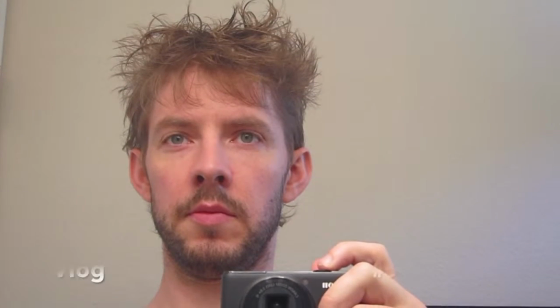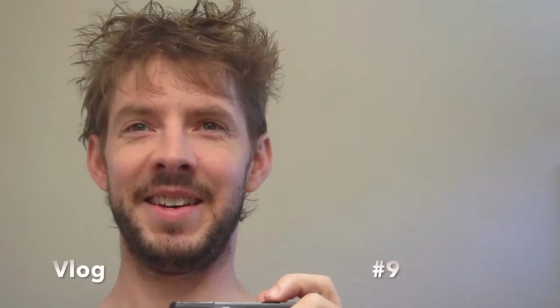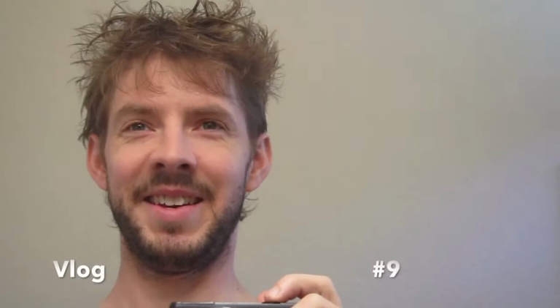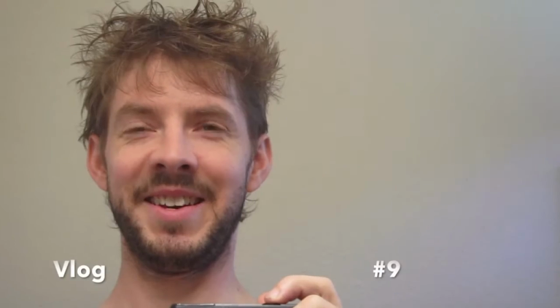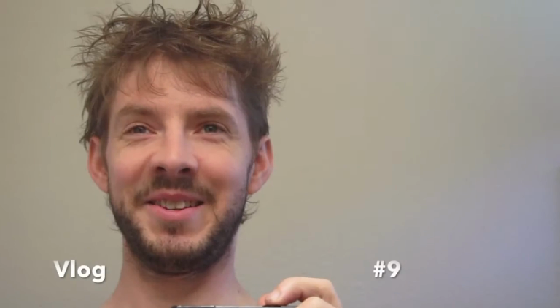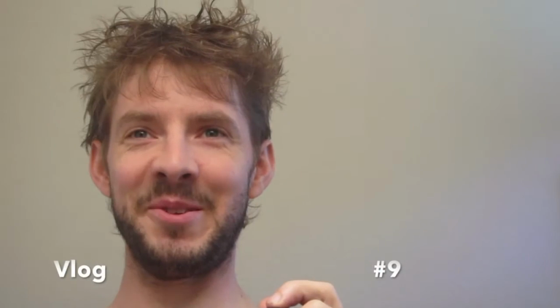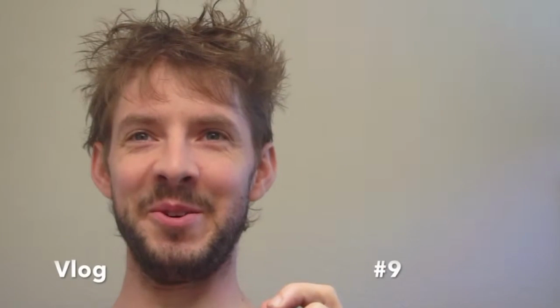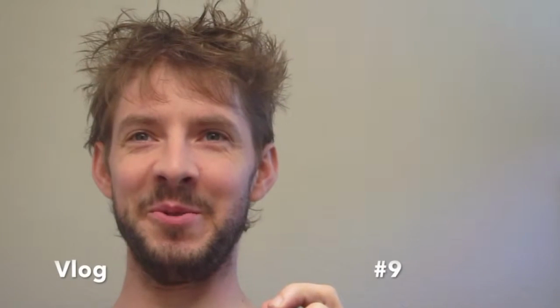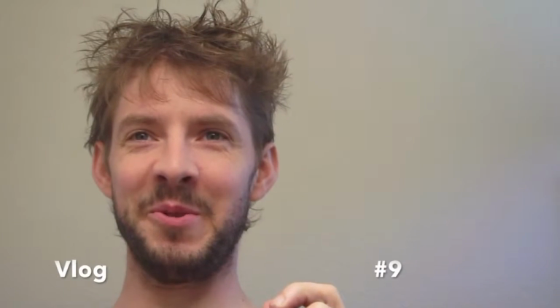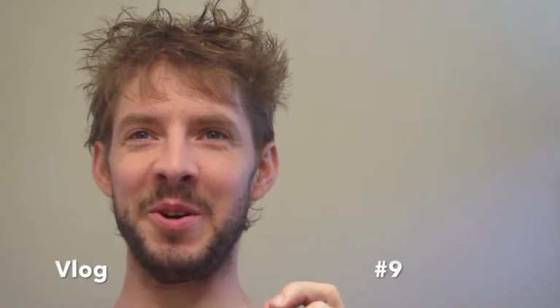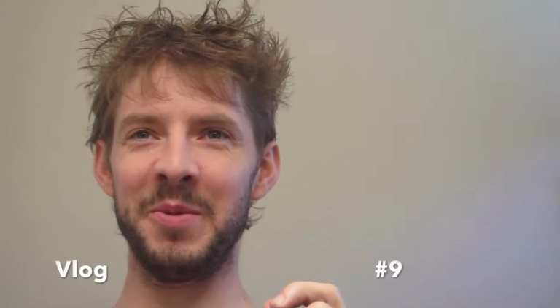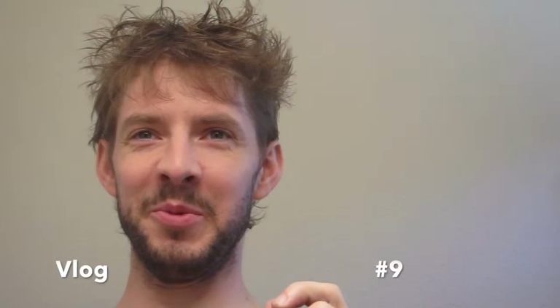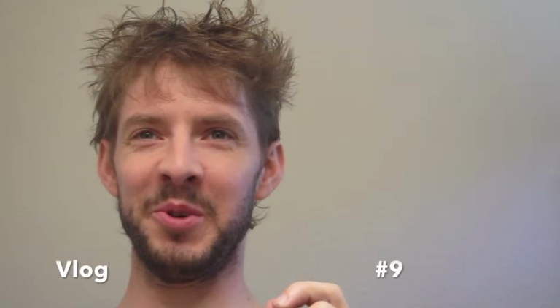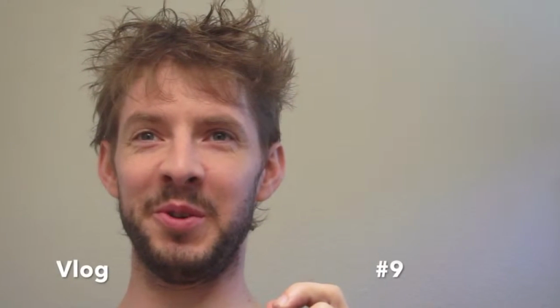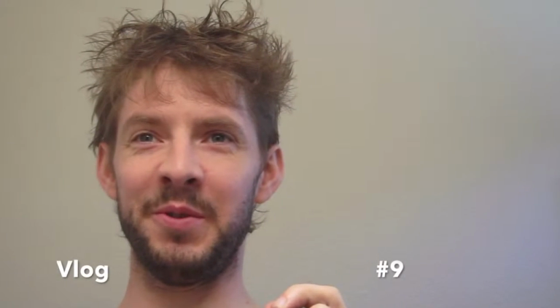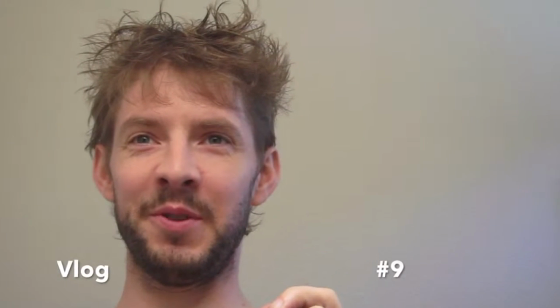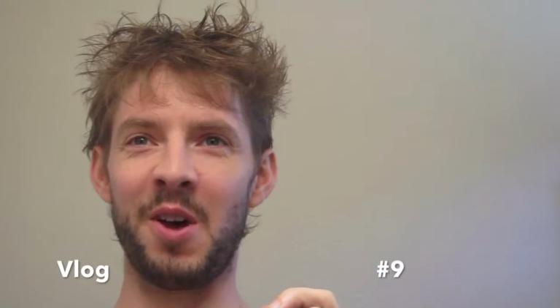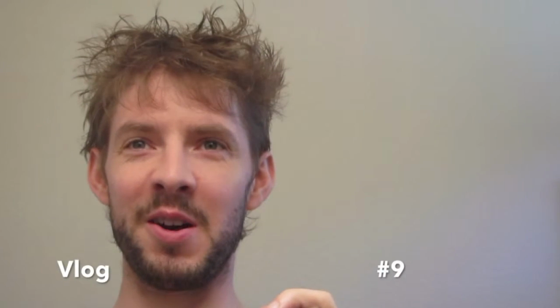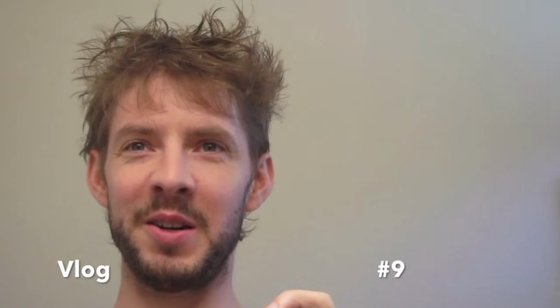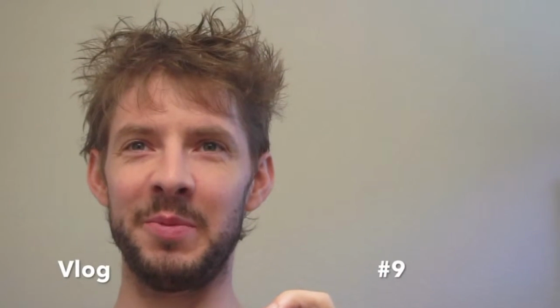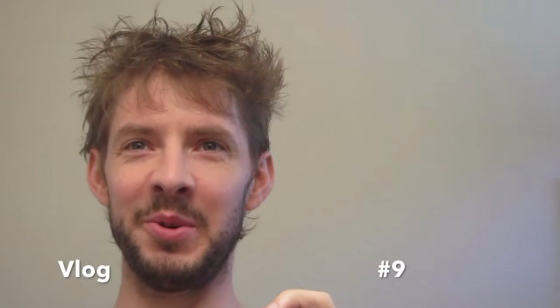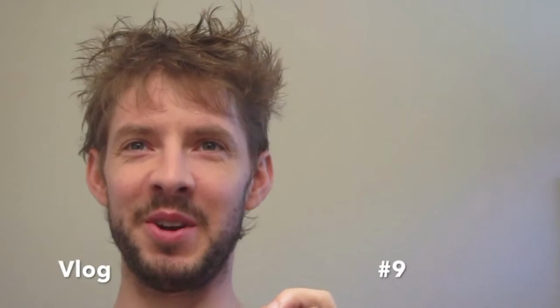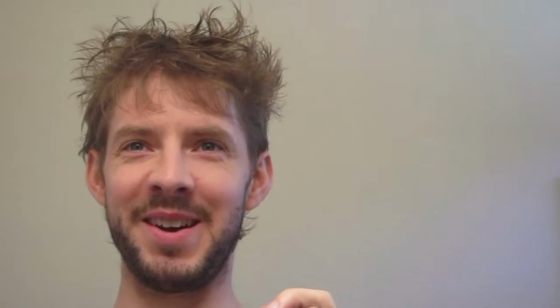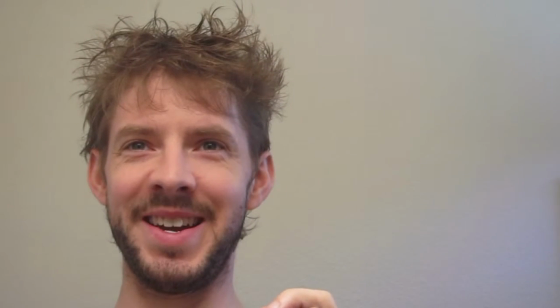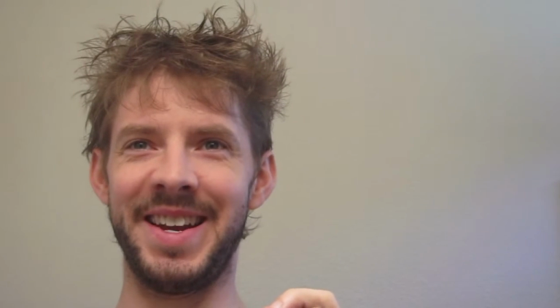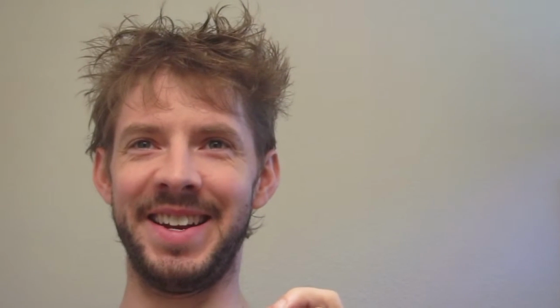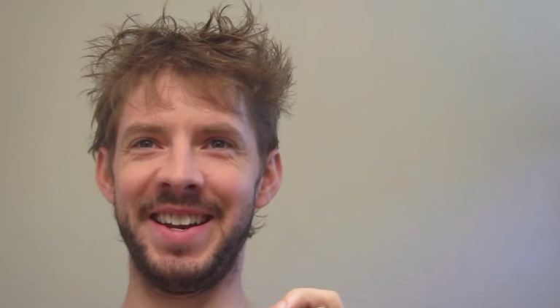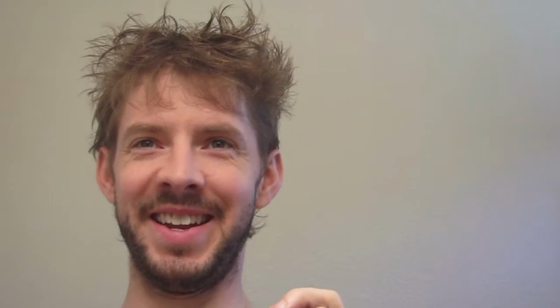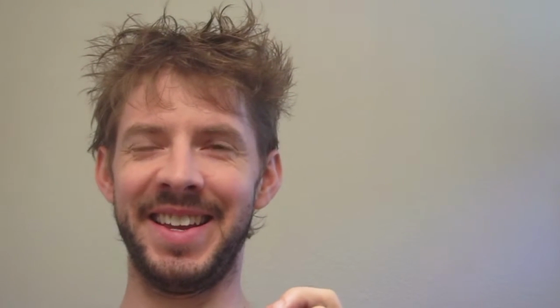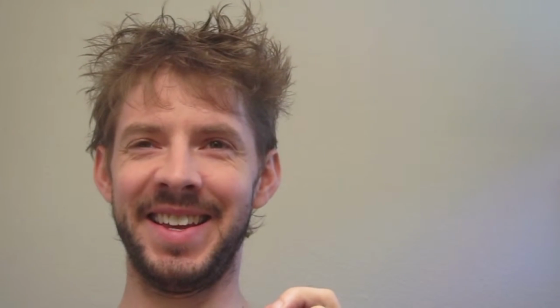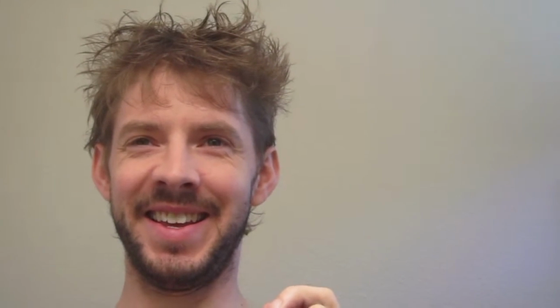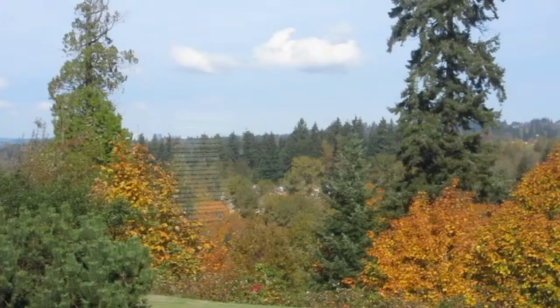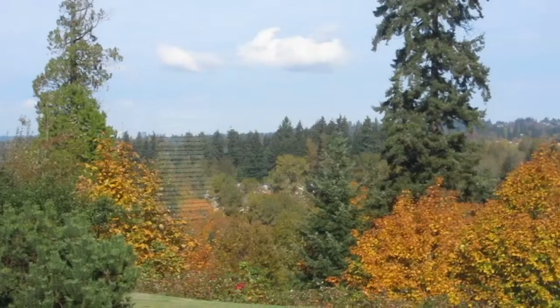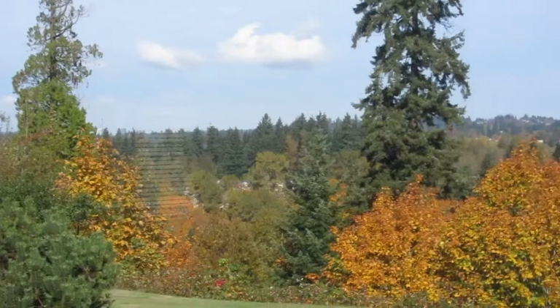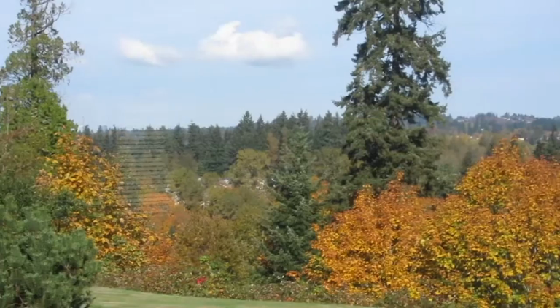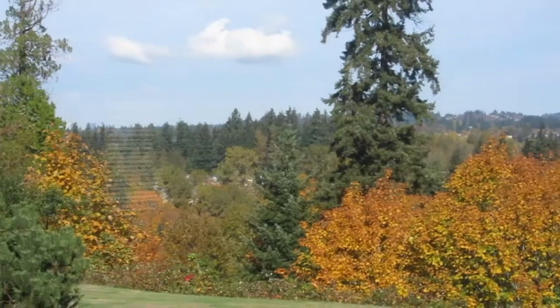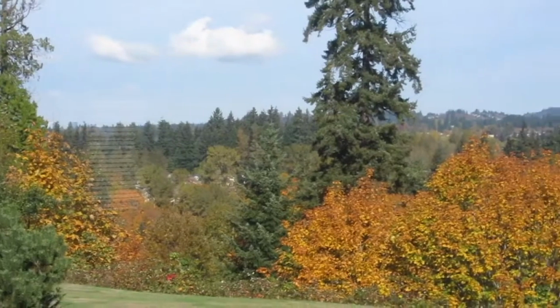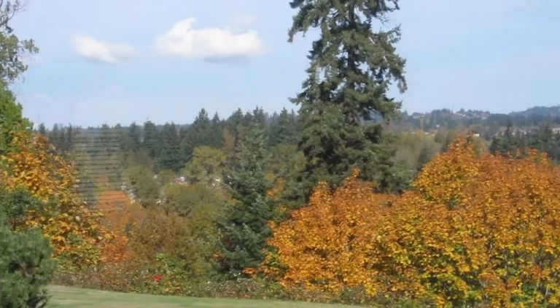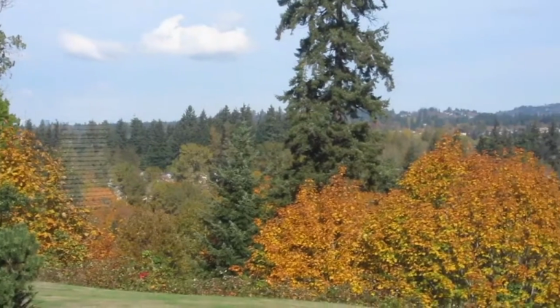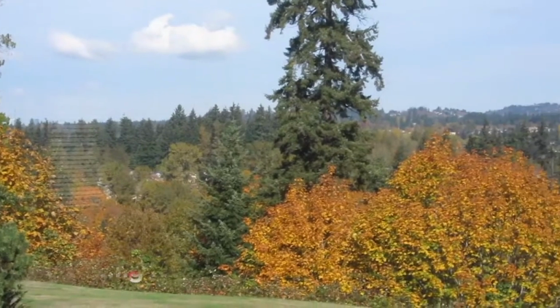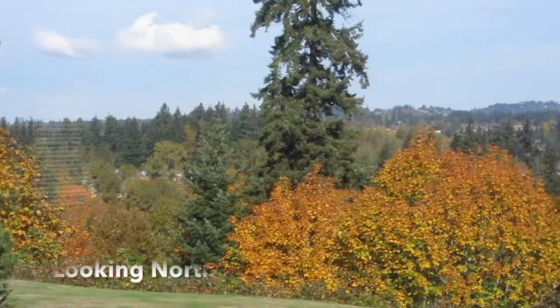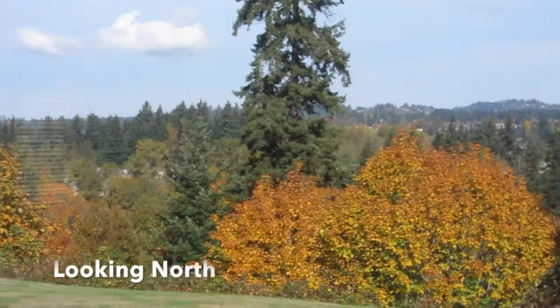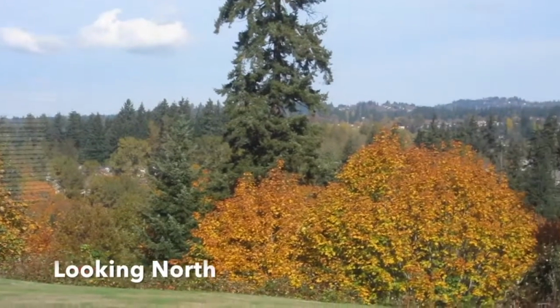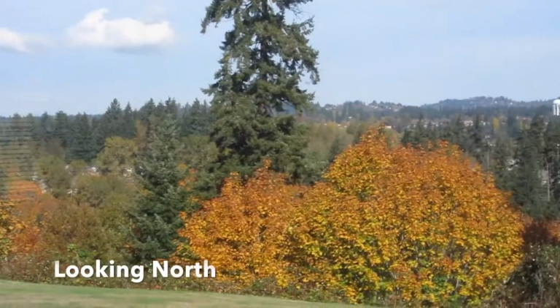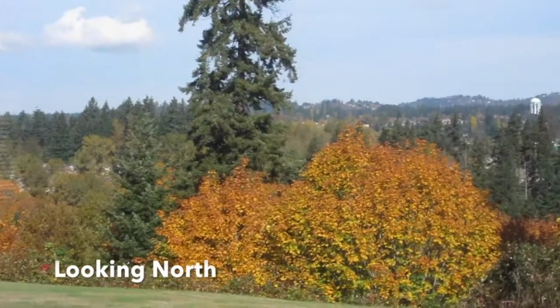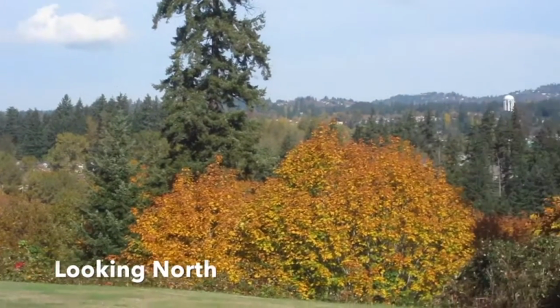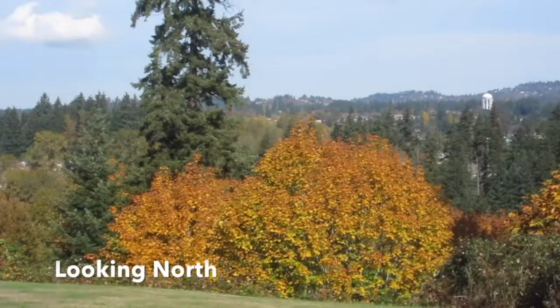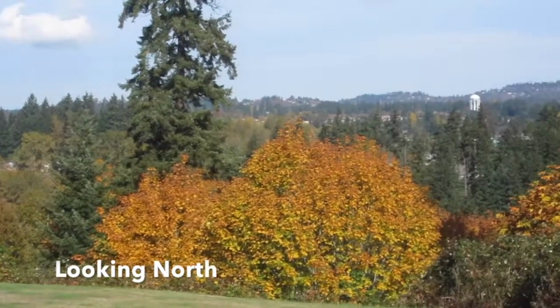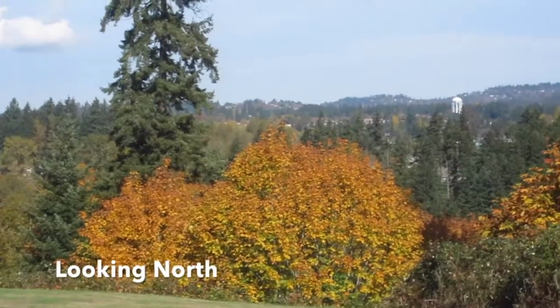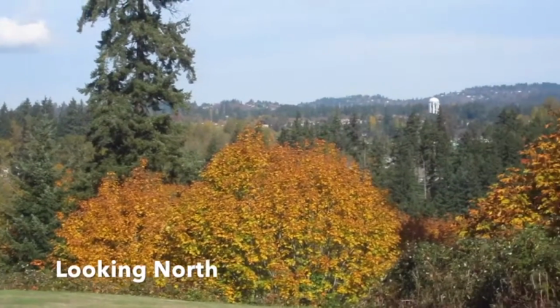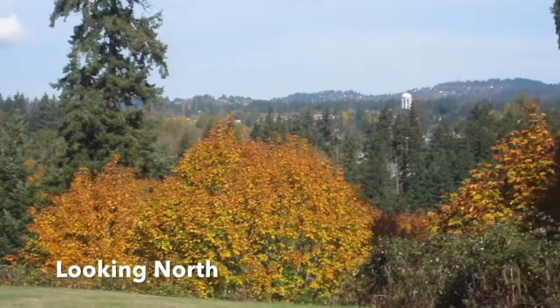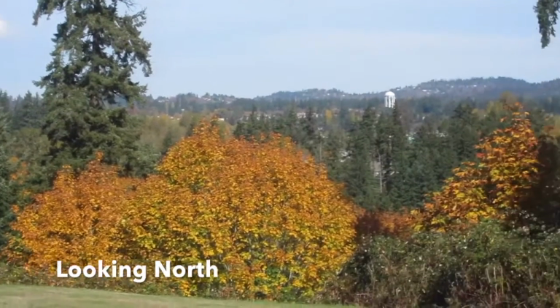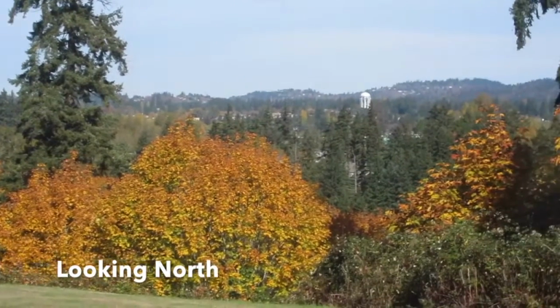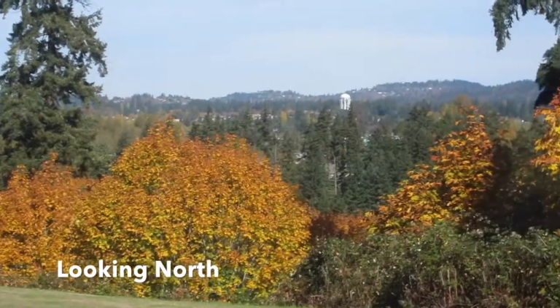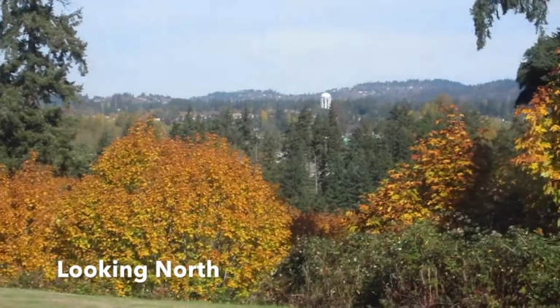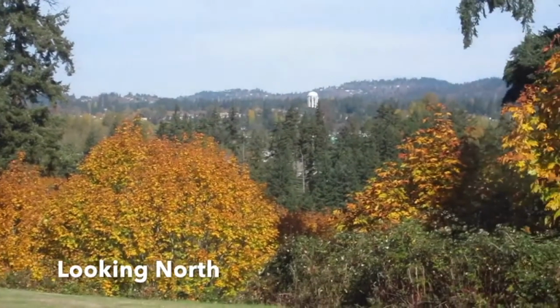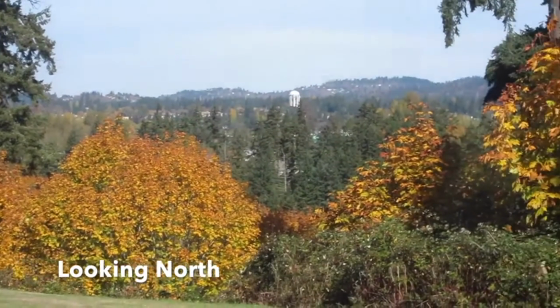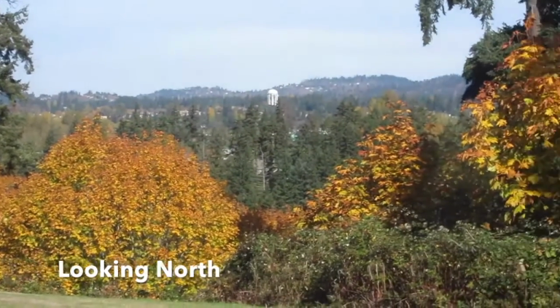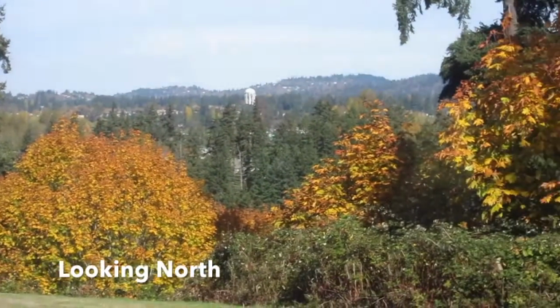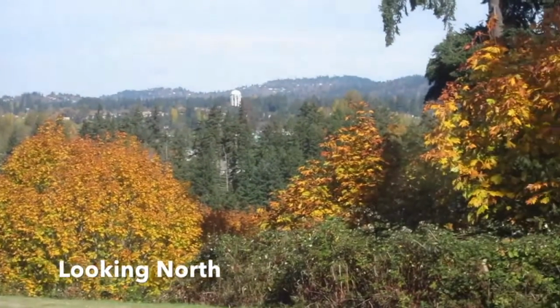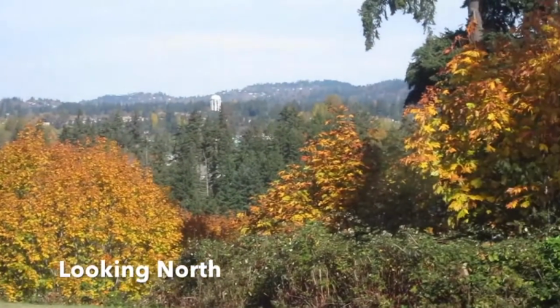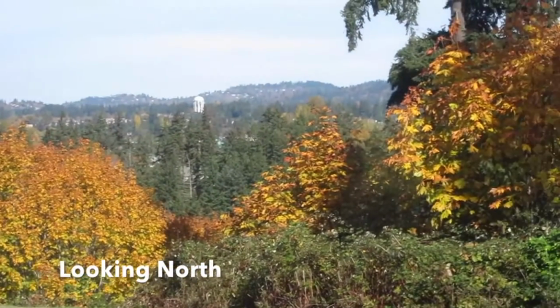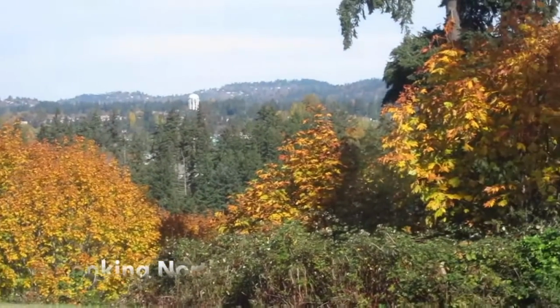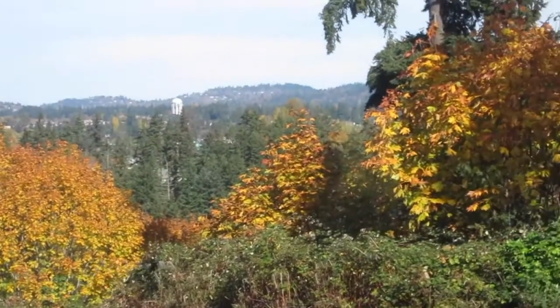Hello, welcome to vlog number nine. Another beautiful fall day outside — the sun is out.